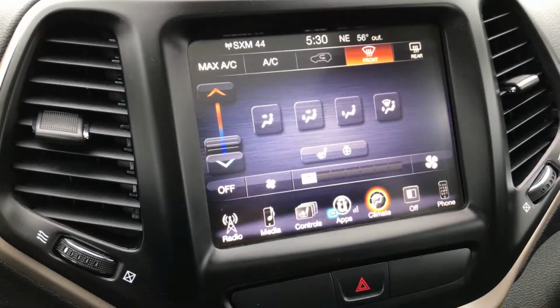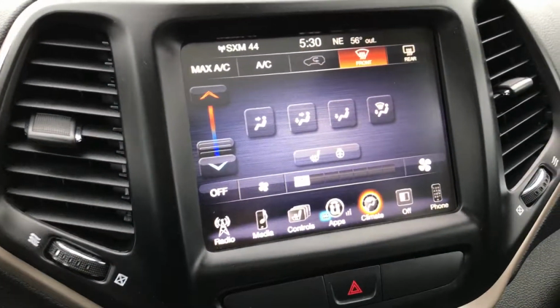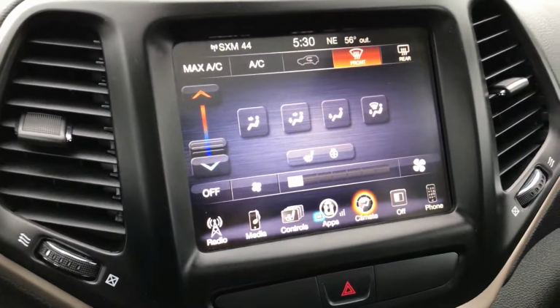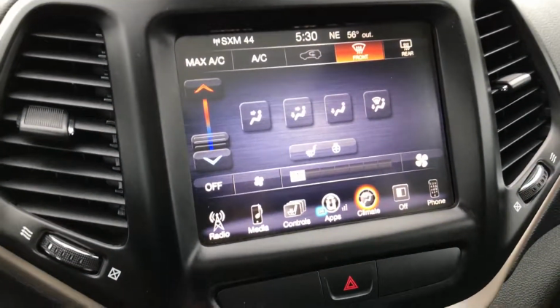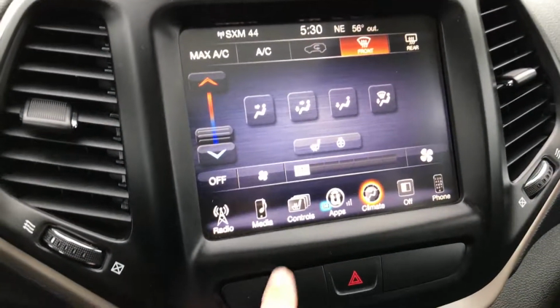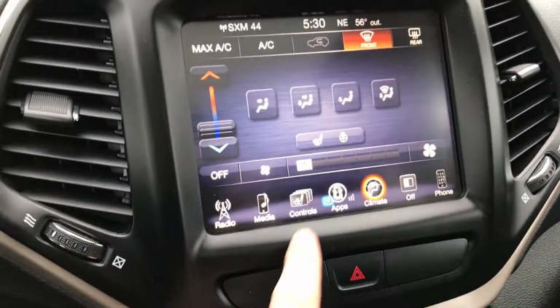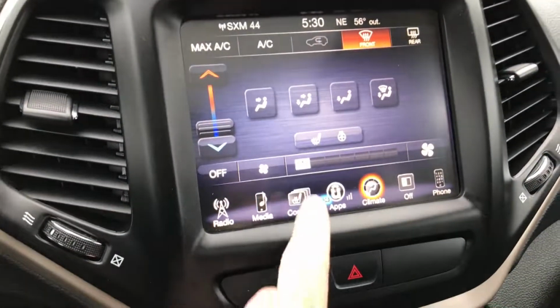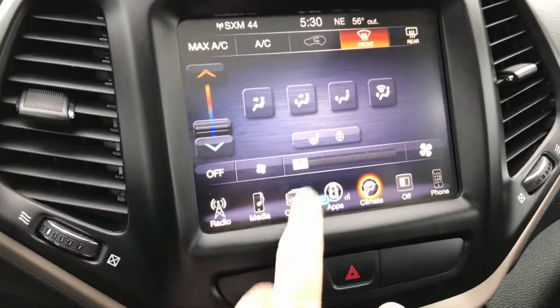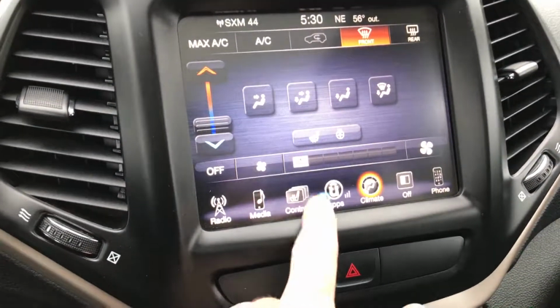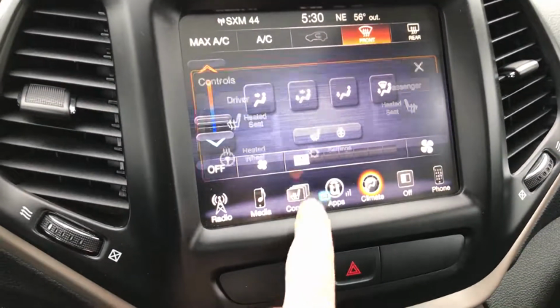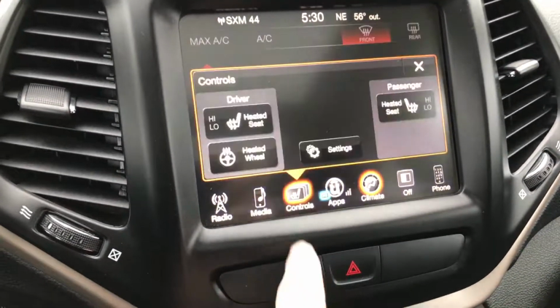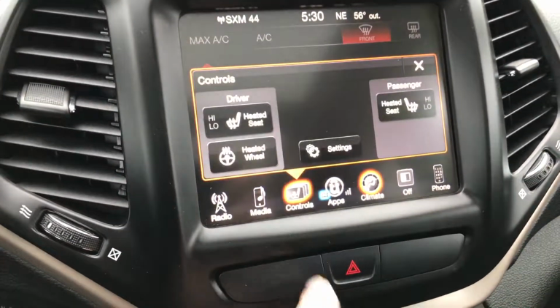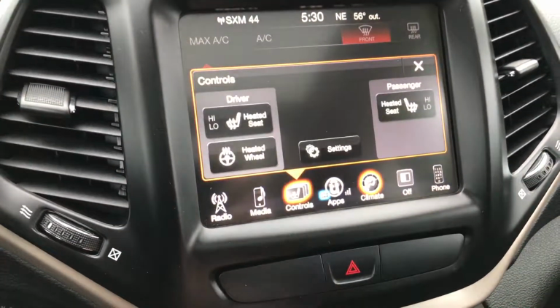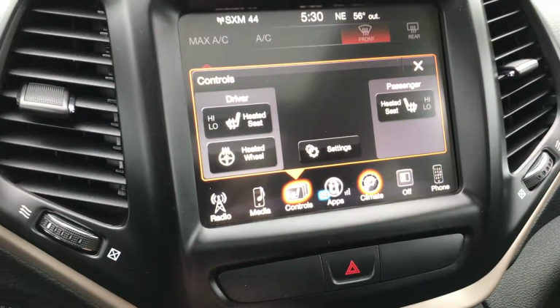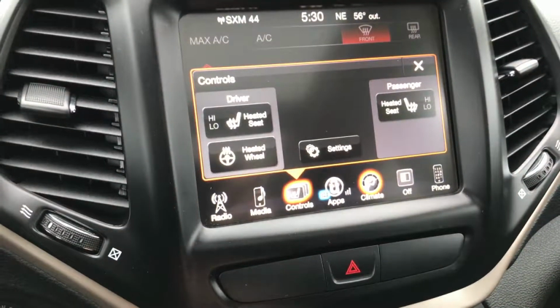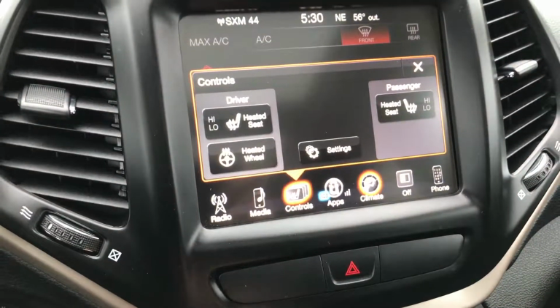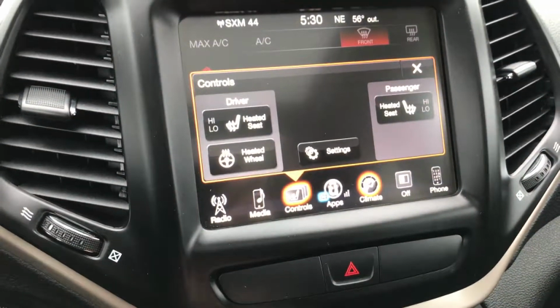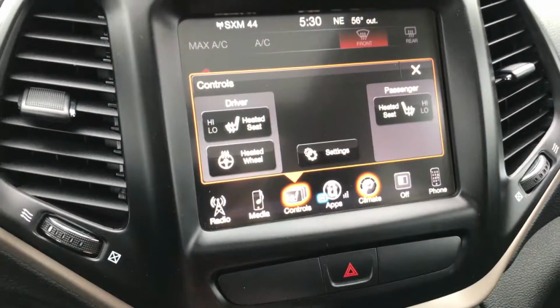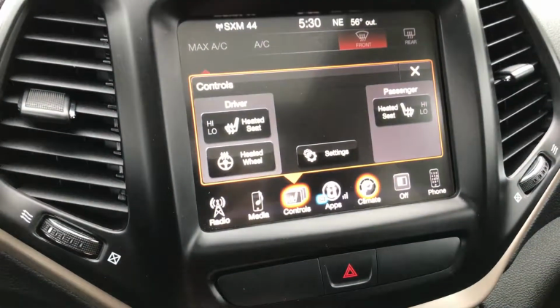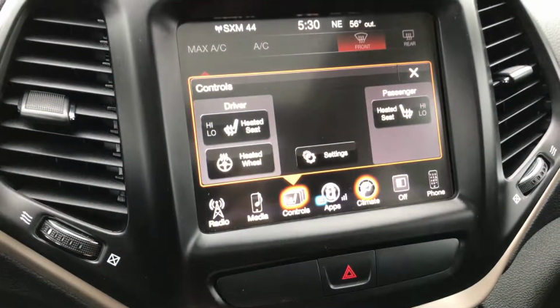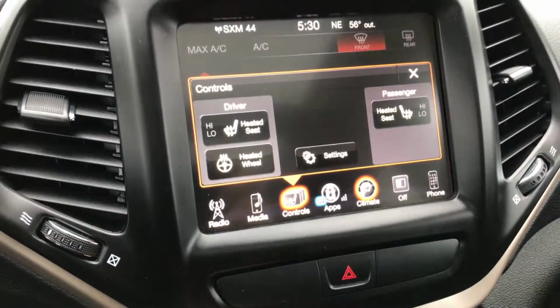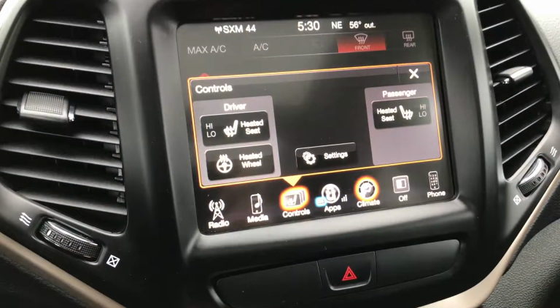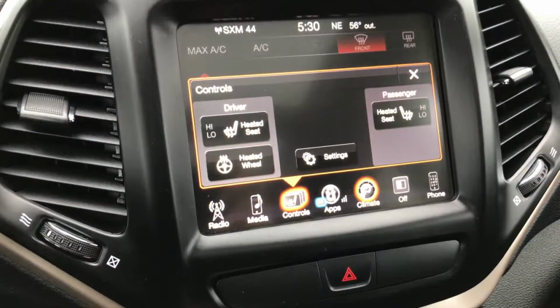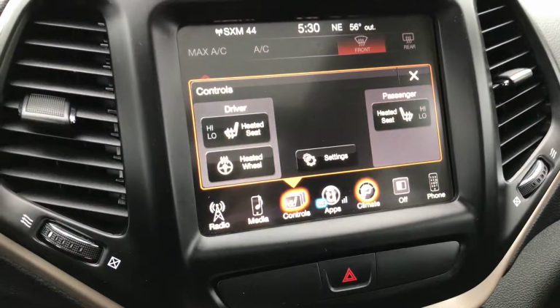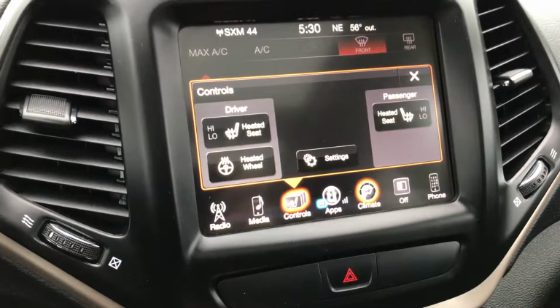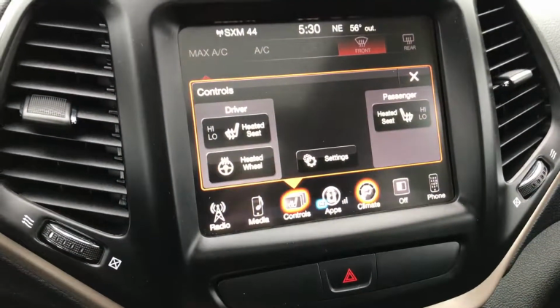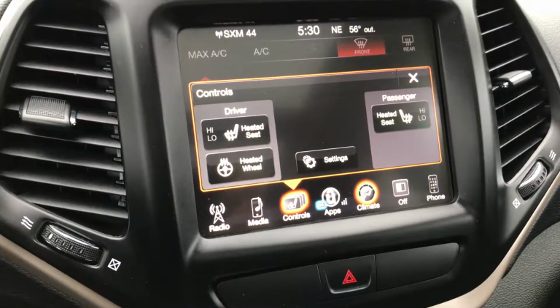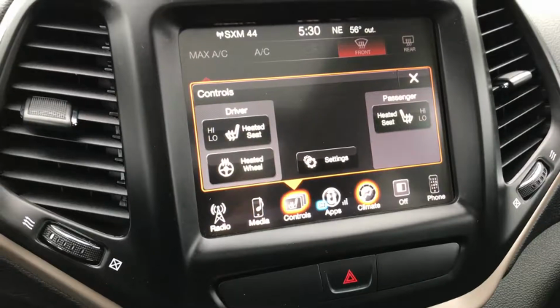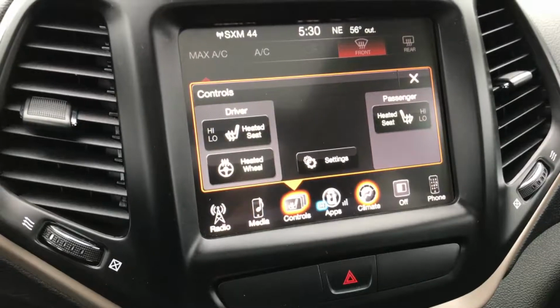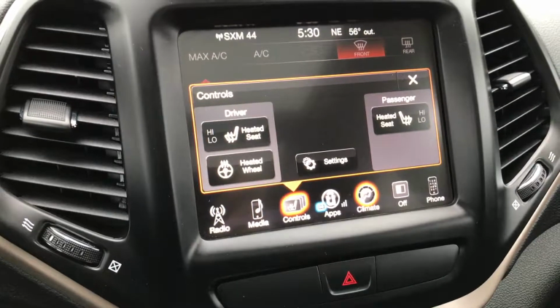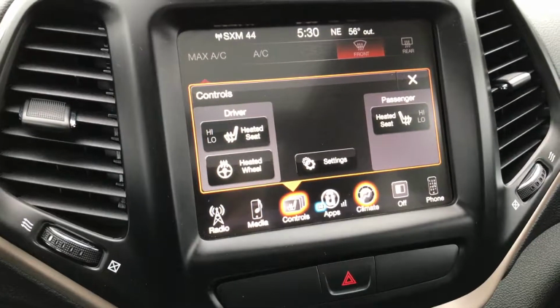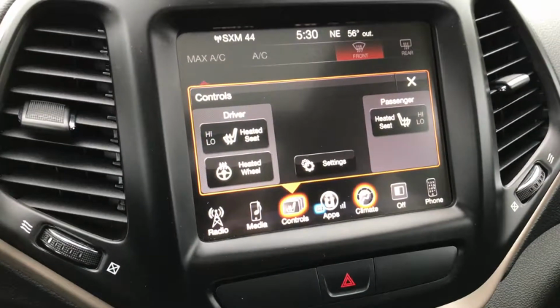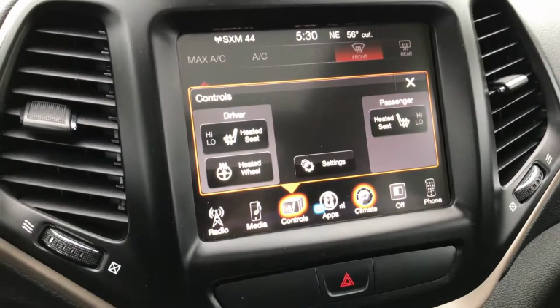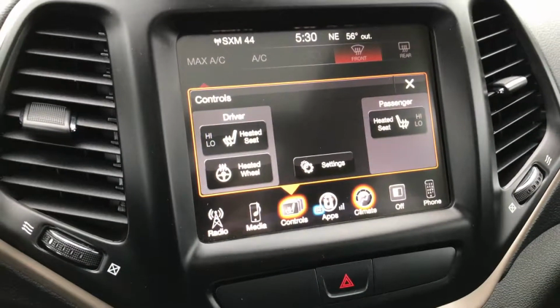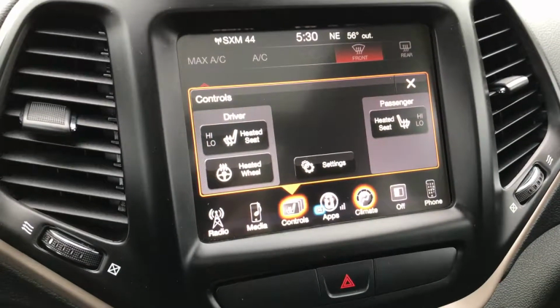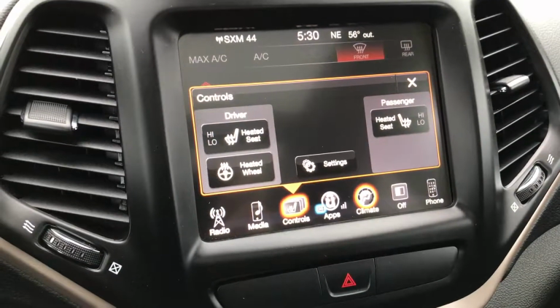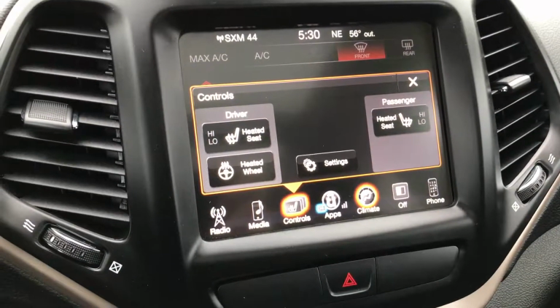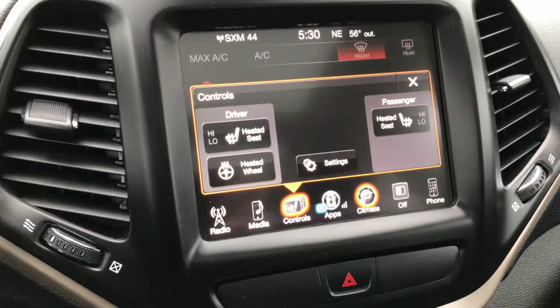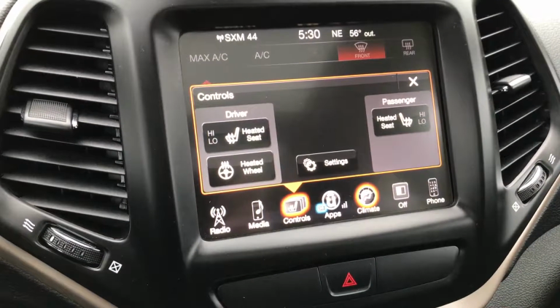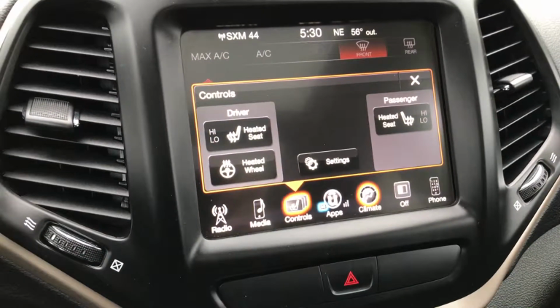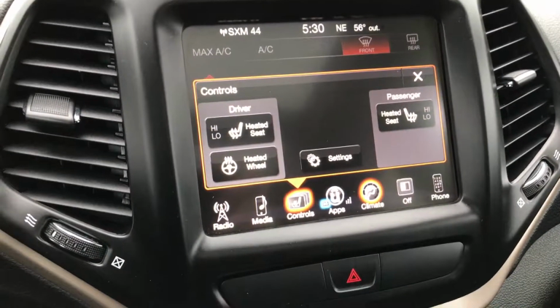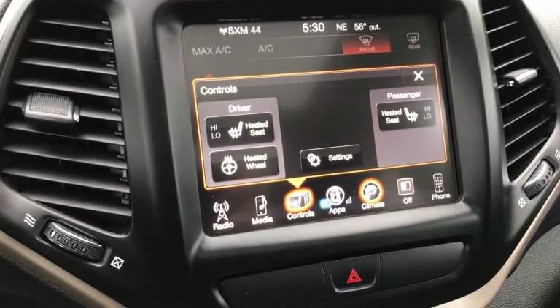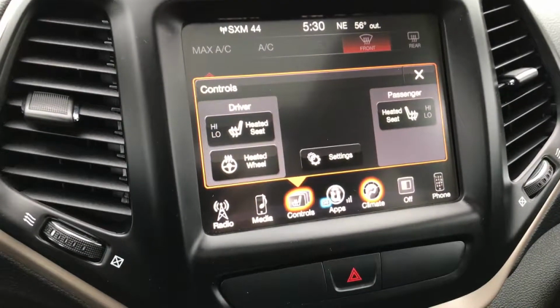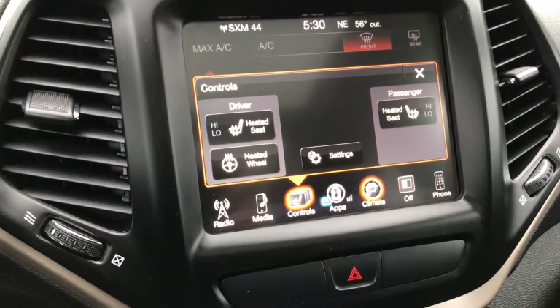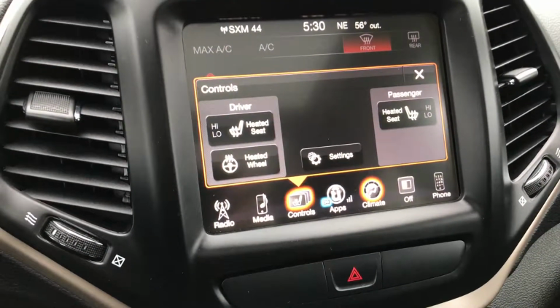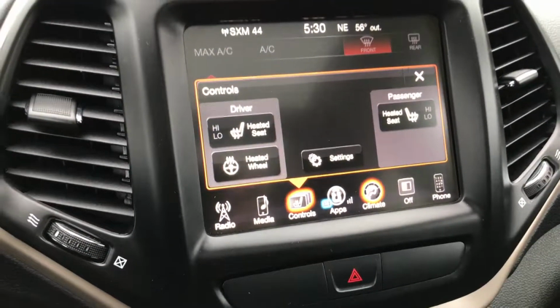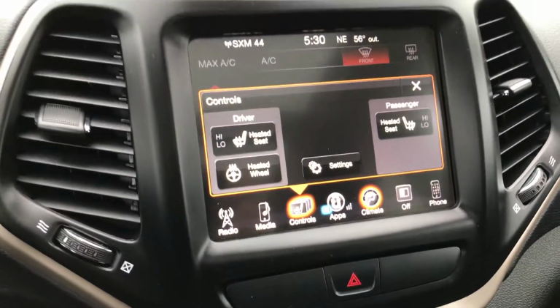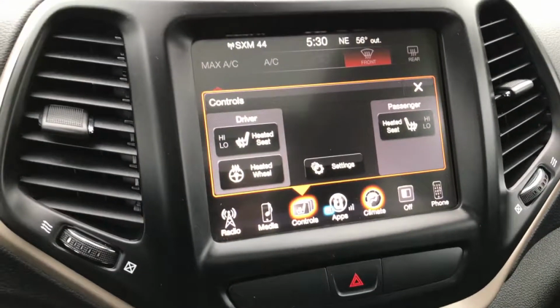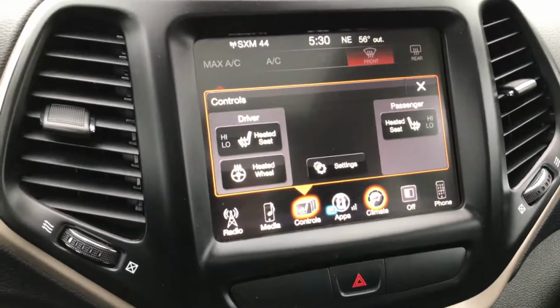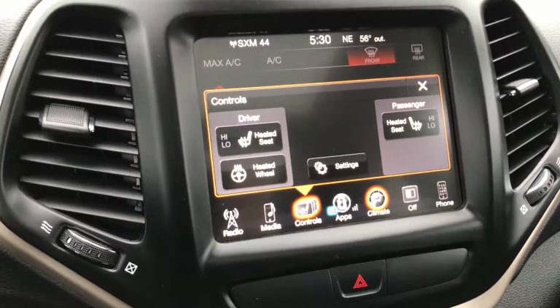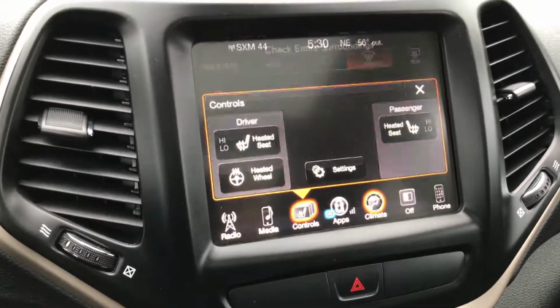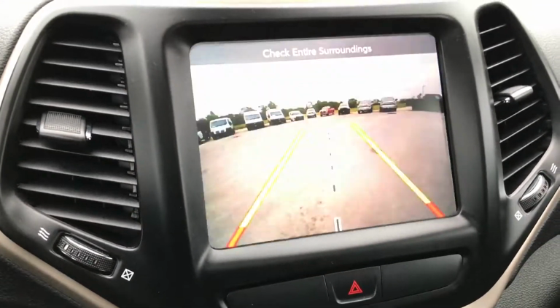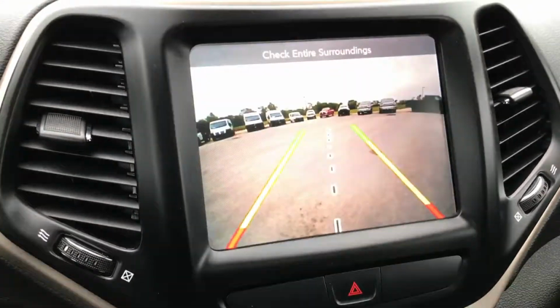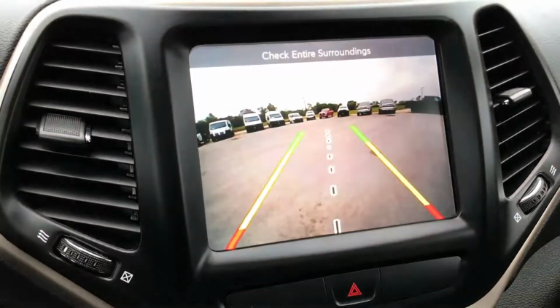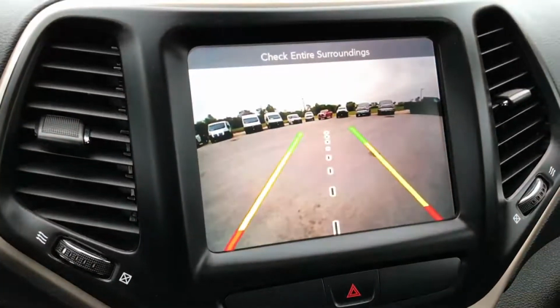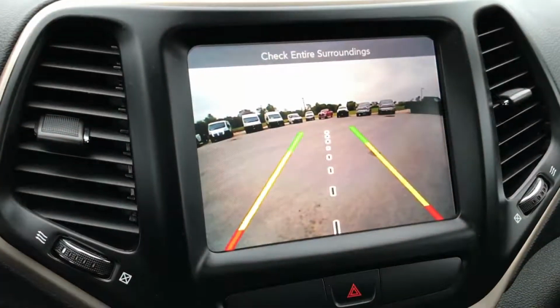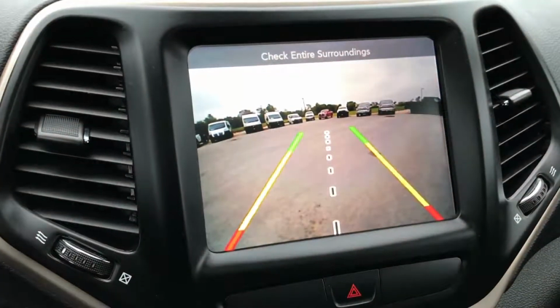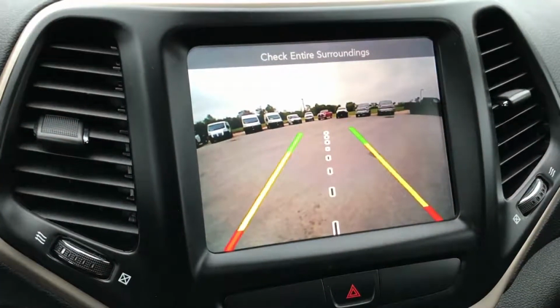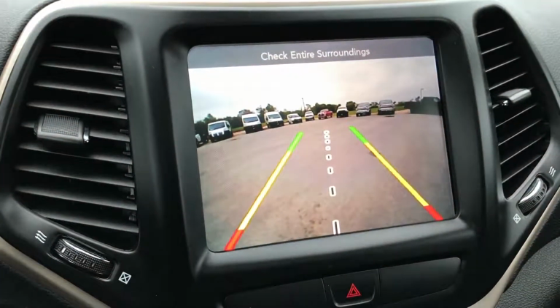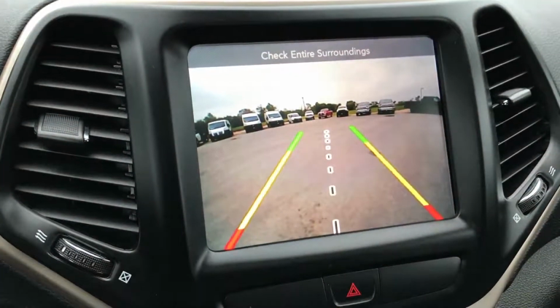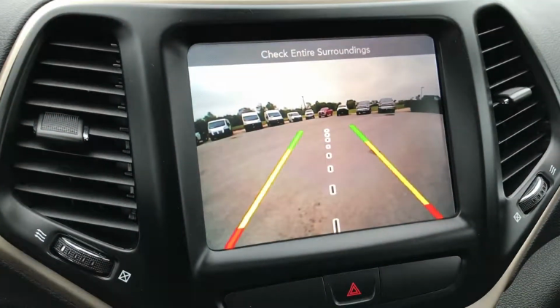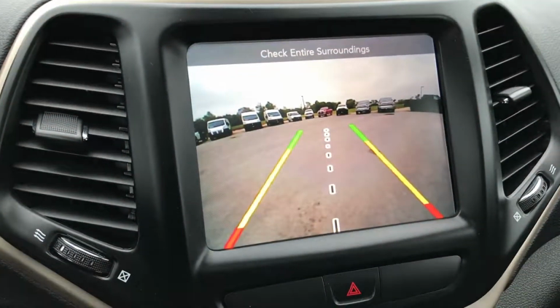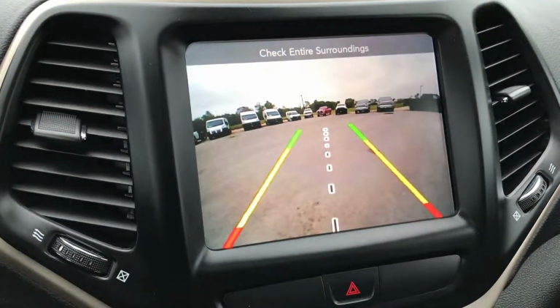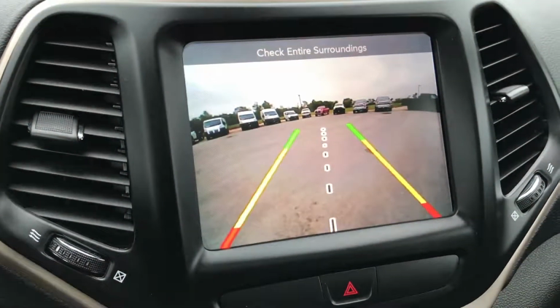This one has heated seats and heated steering wheel, part of the cold weather group as well. This is also where your backup camera display shows up.